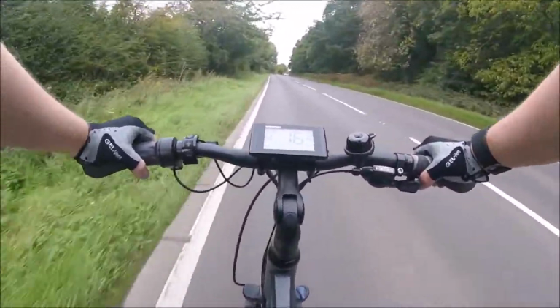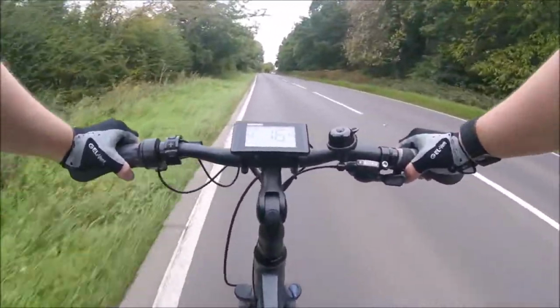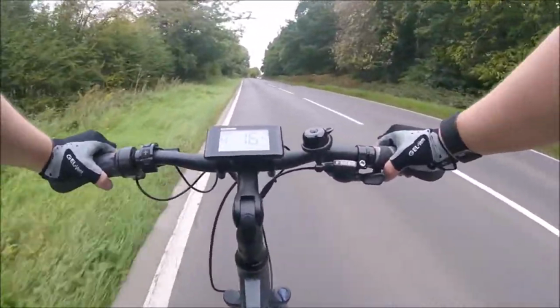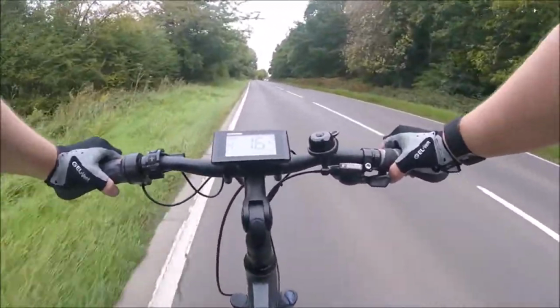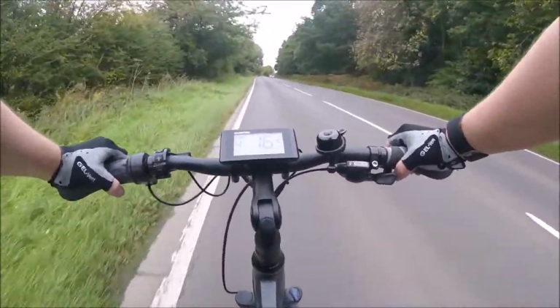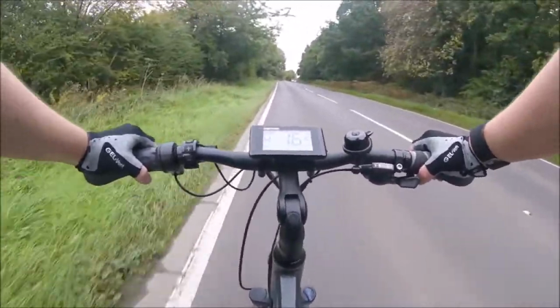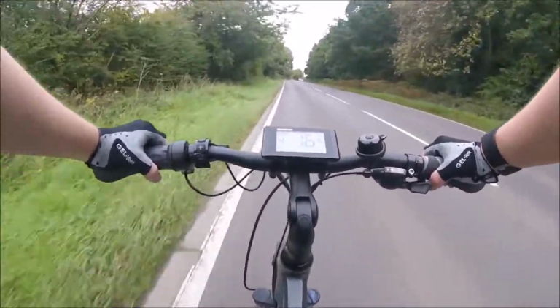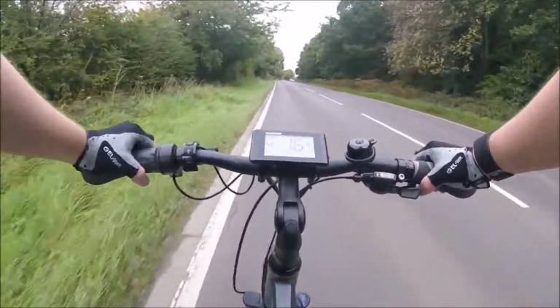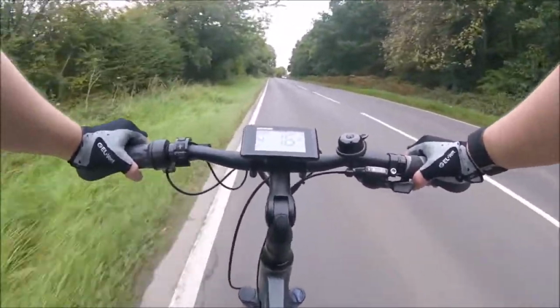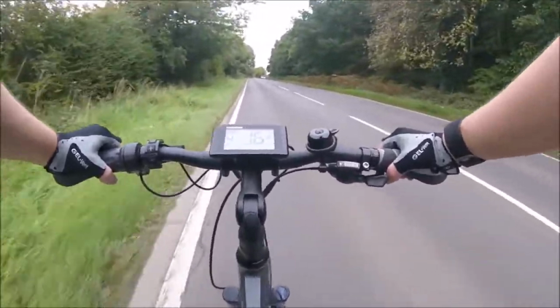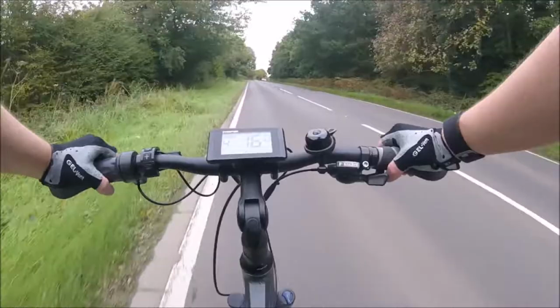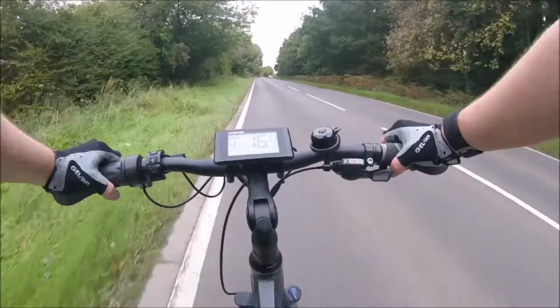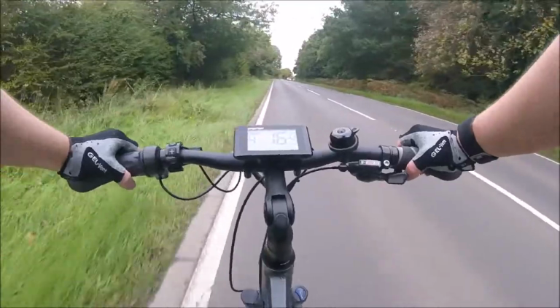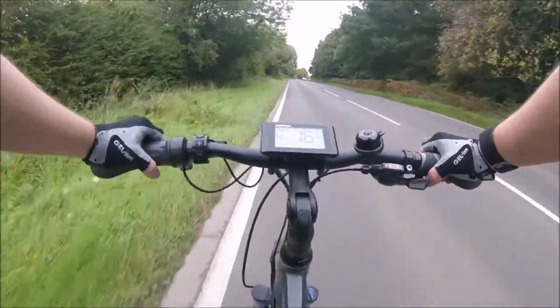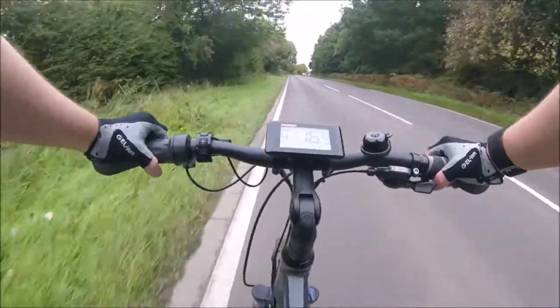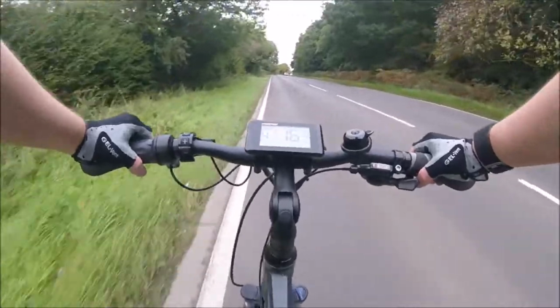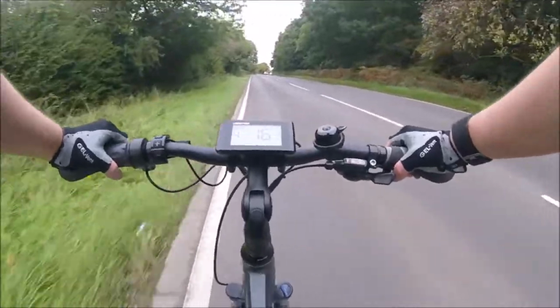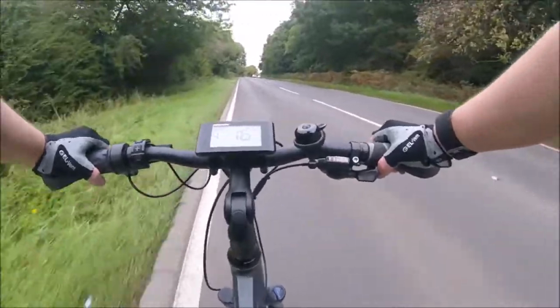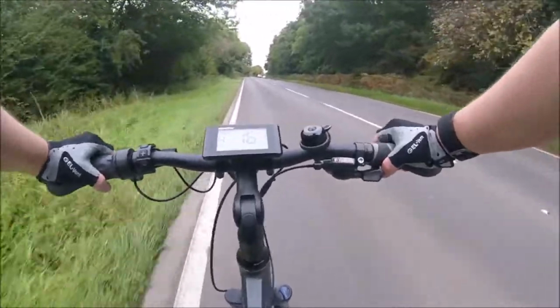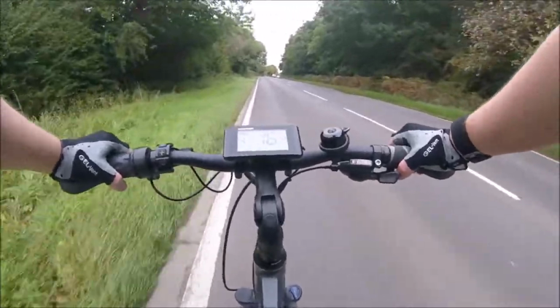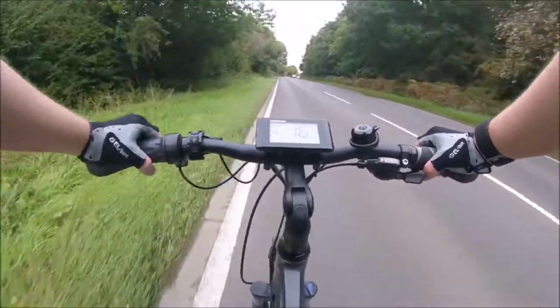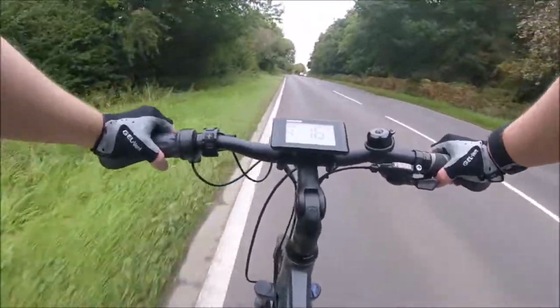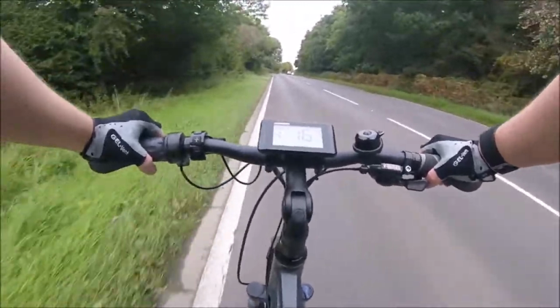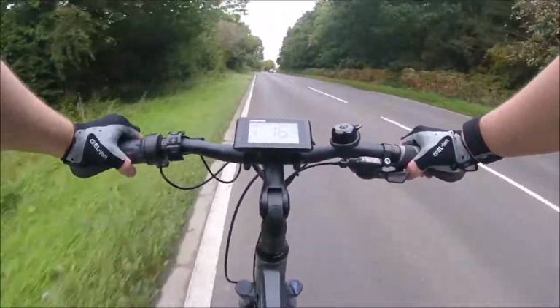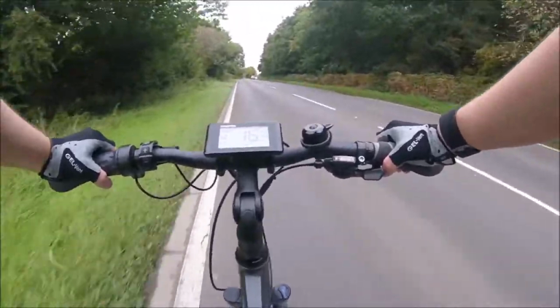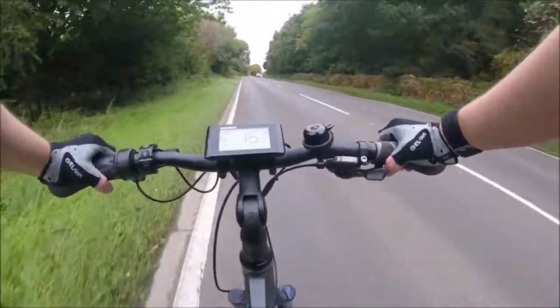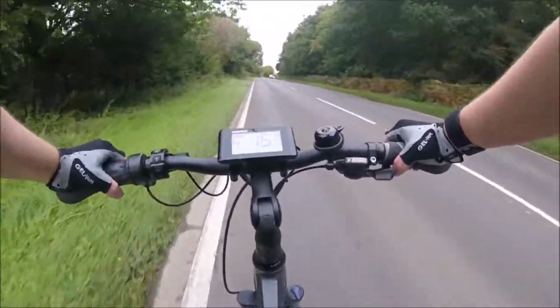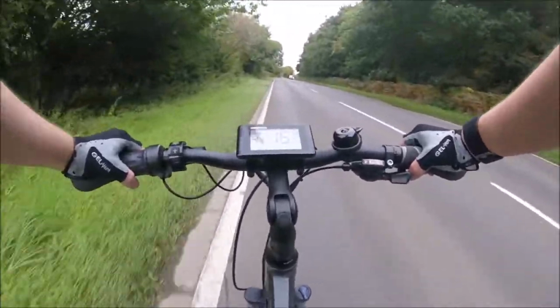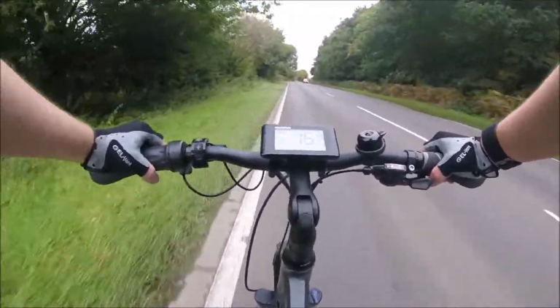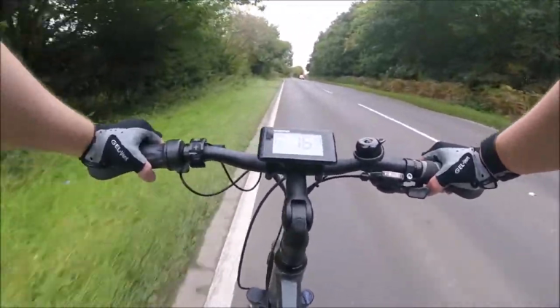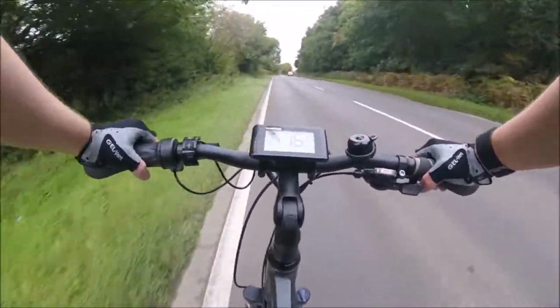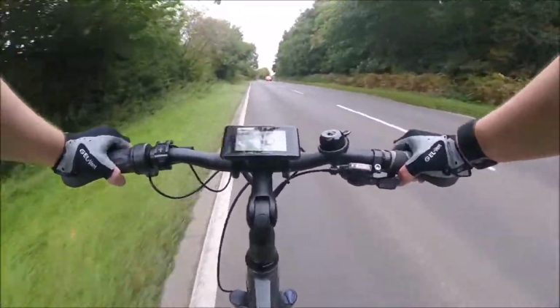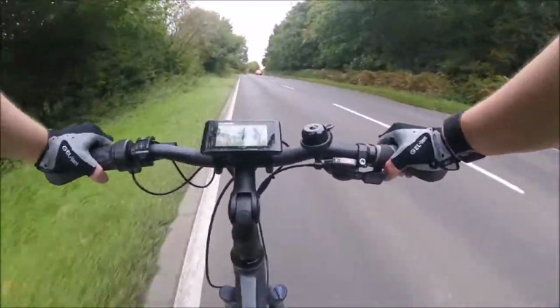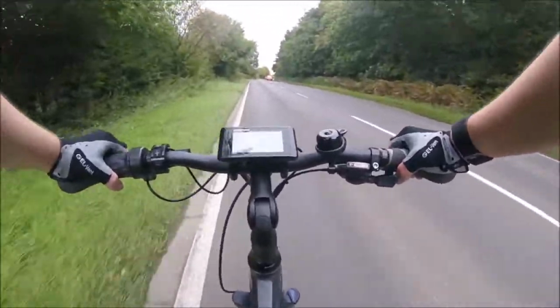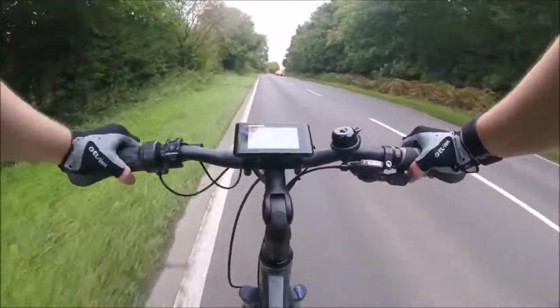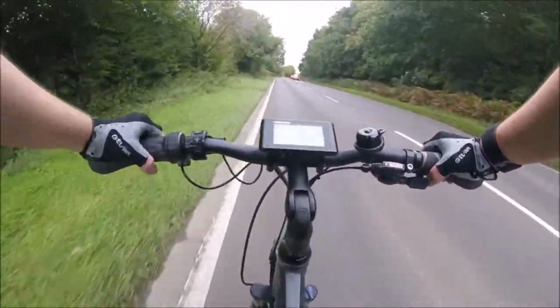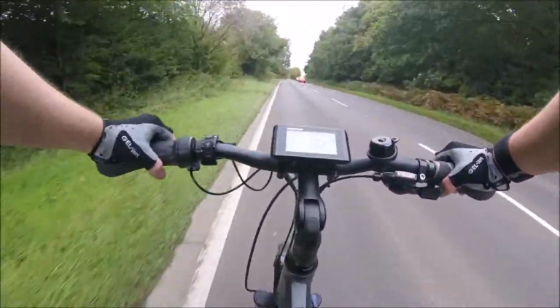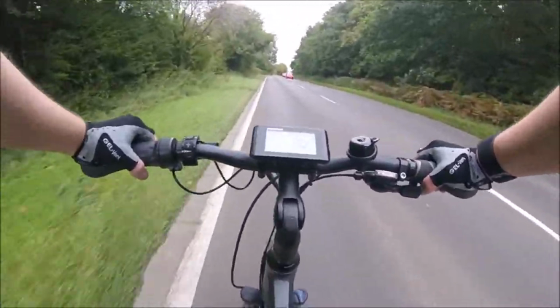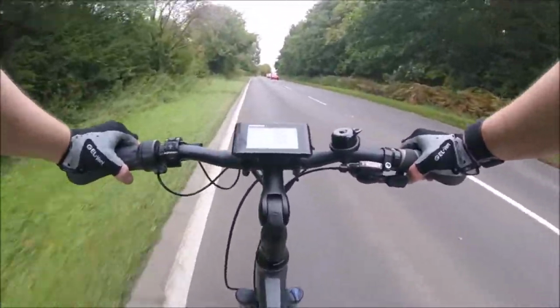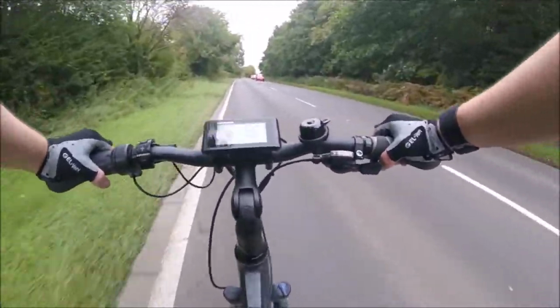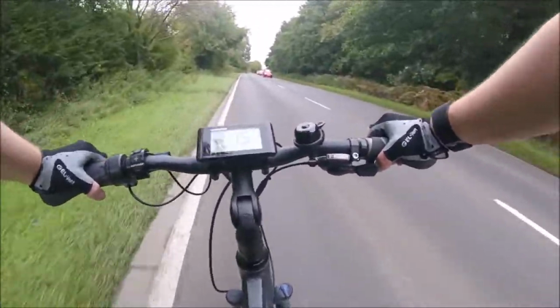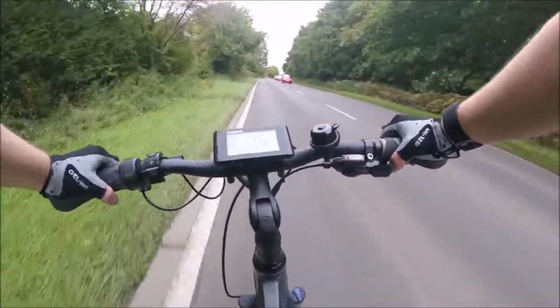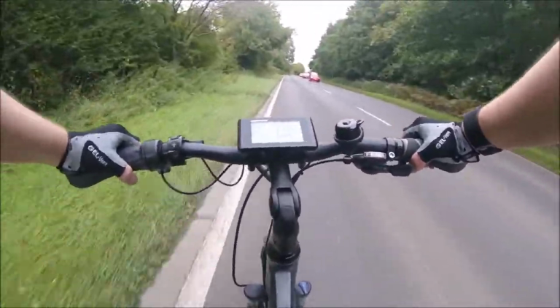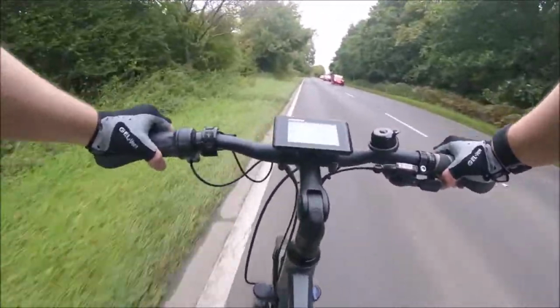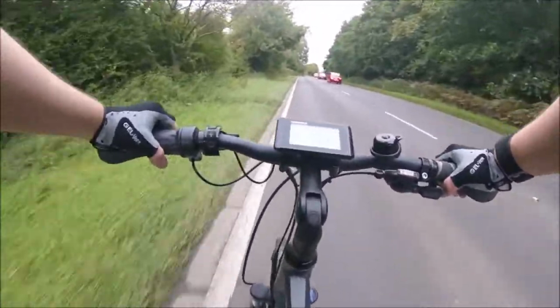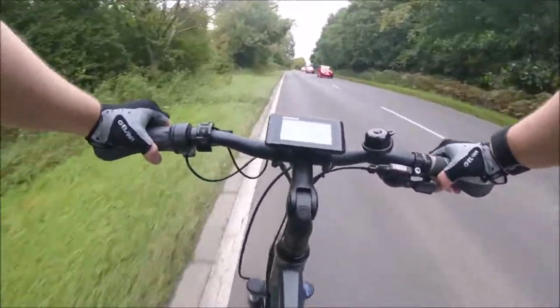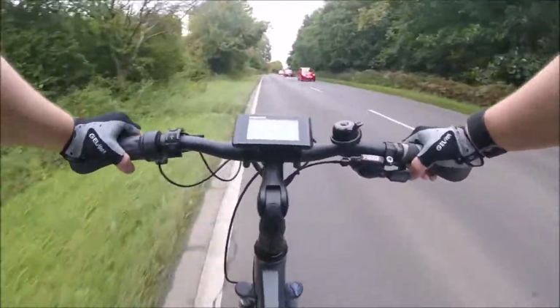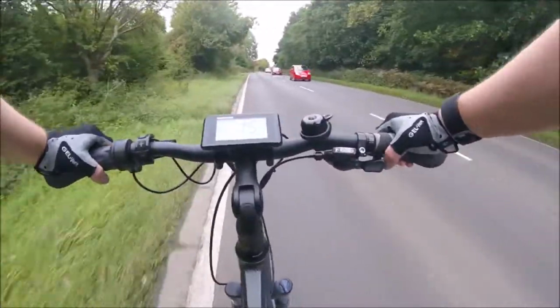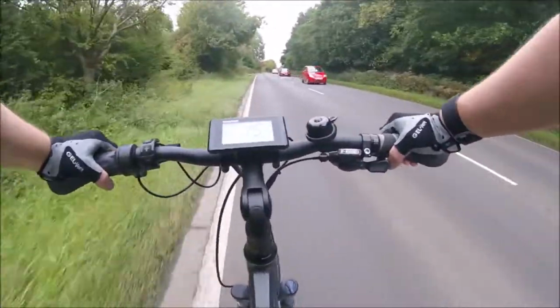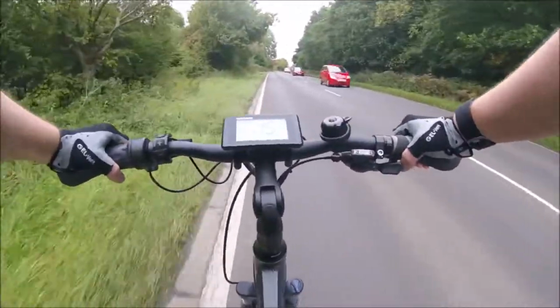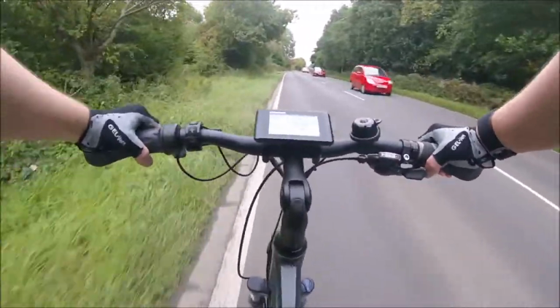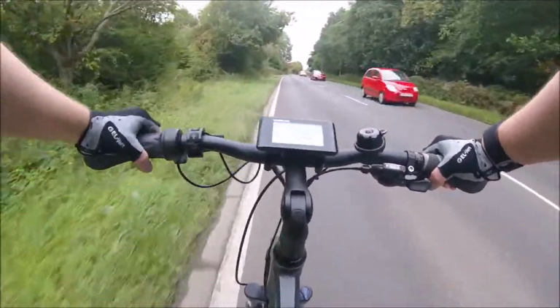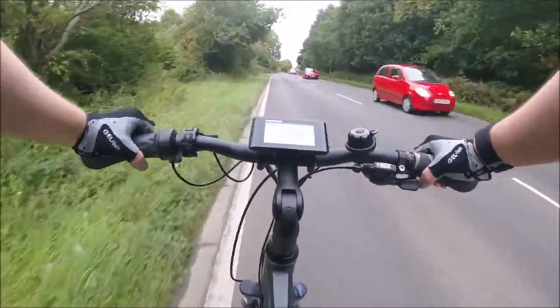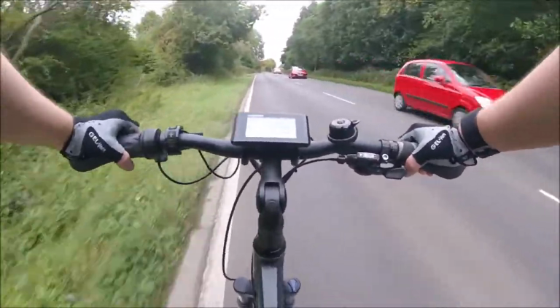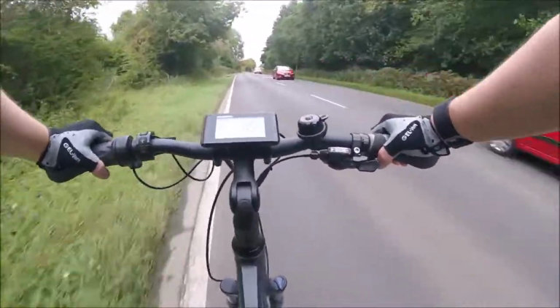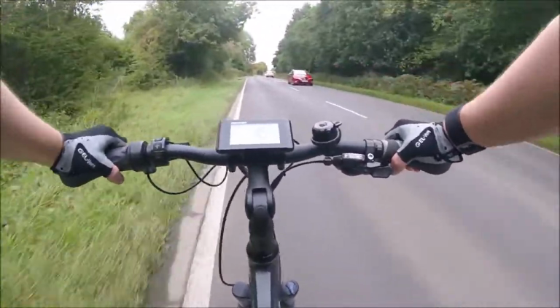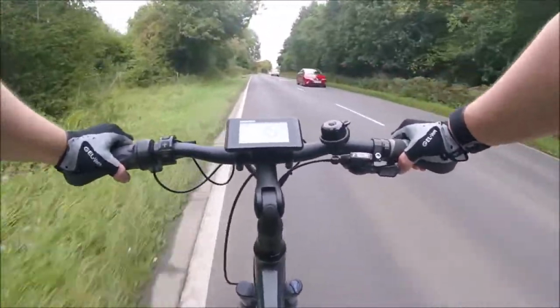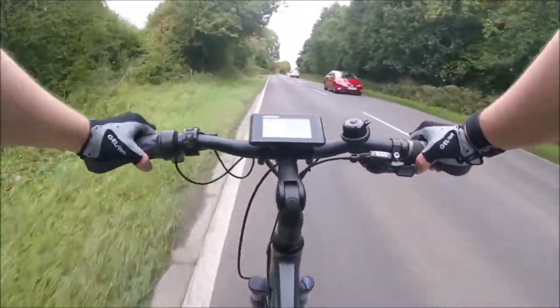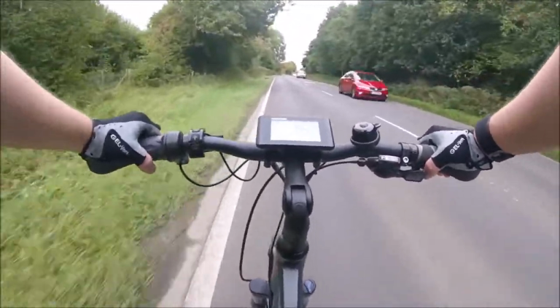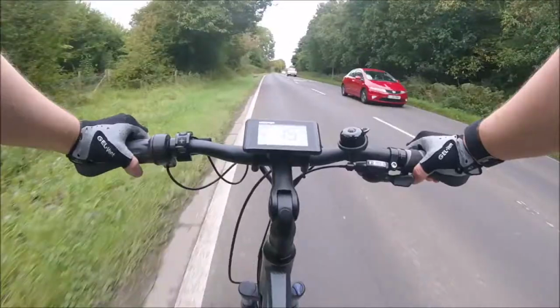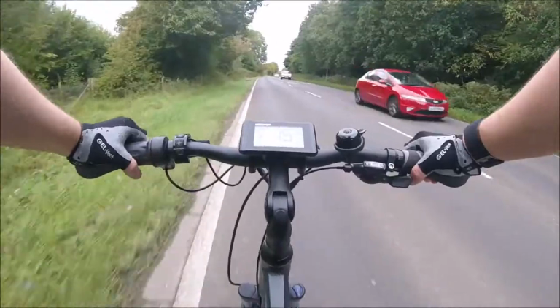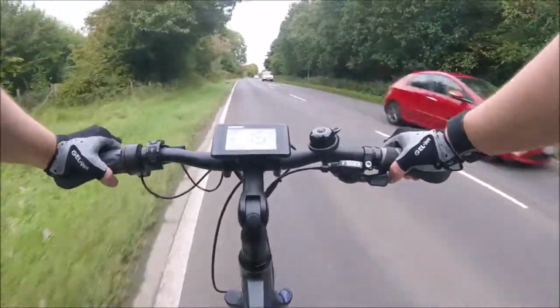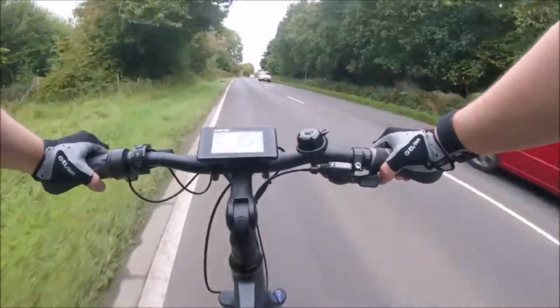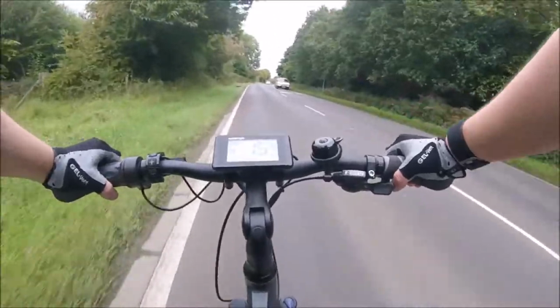I really like the point of view captured using the camera mounted on the chest mount, as it shows me, the bike, and also what is happening up ahead.